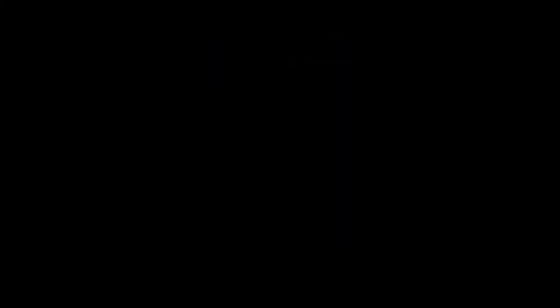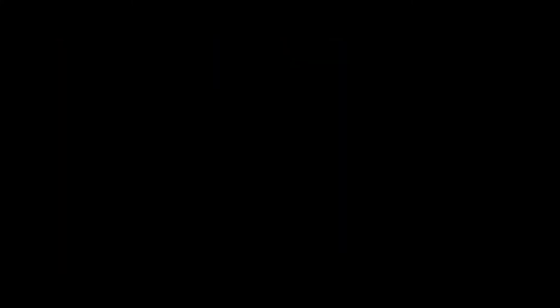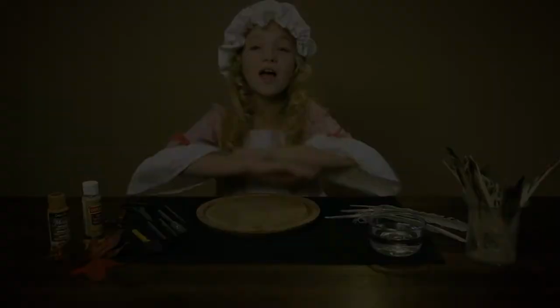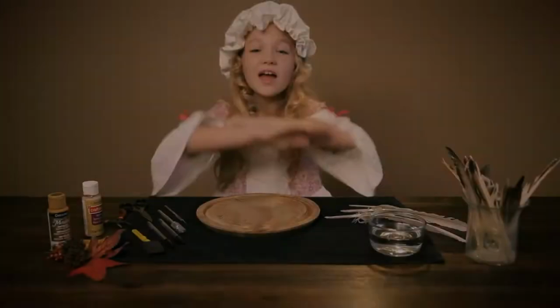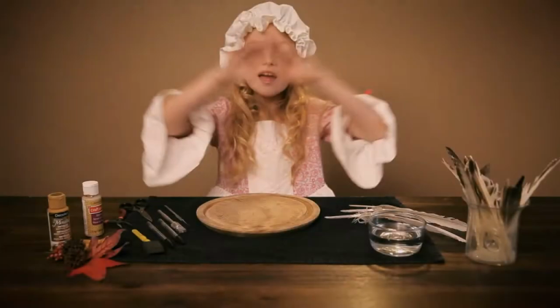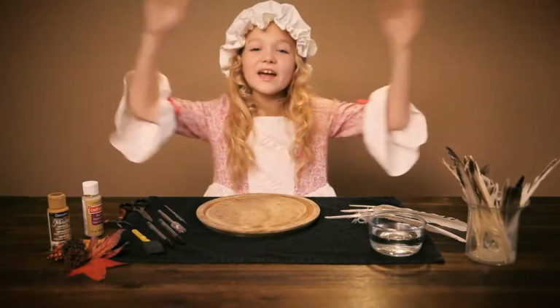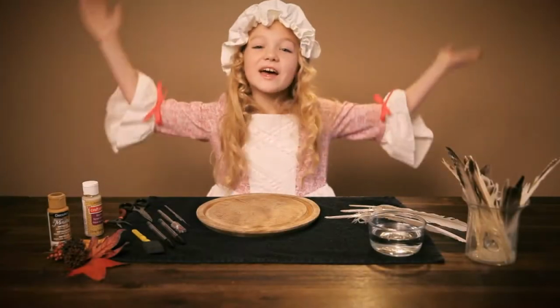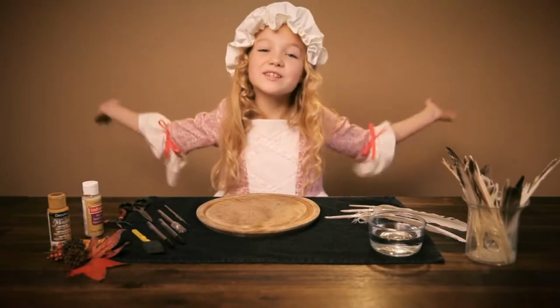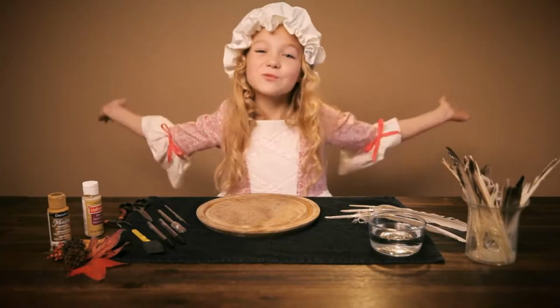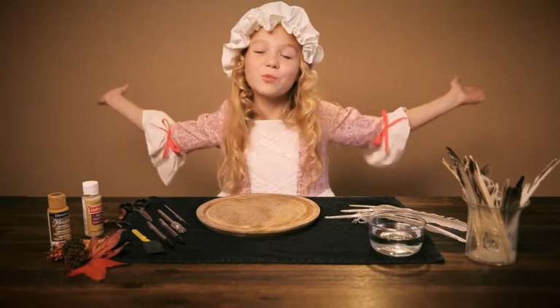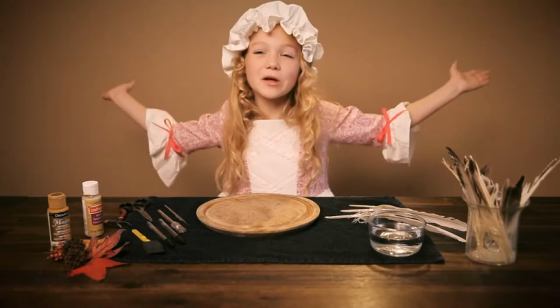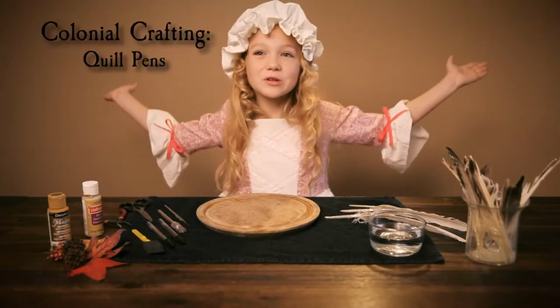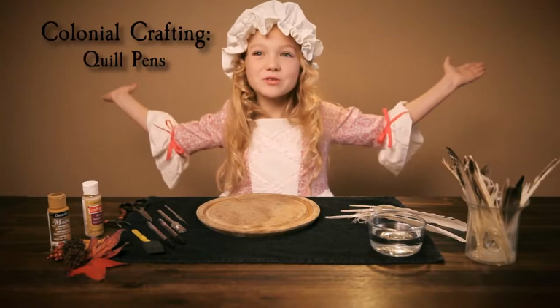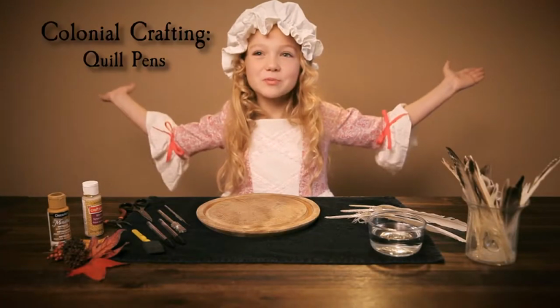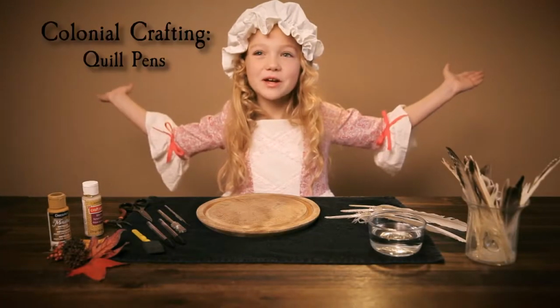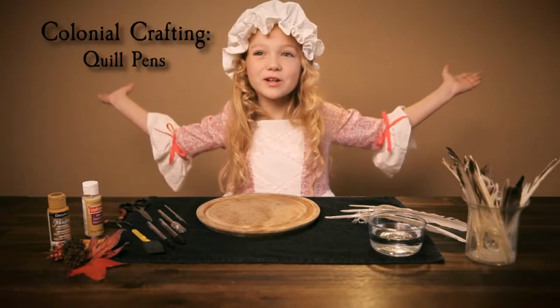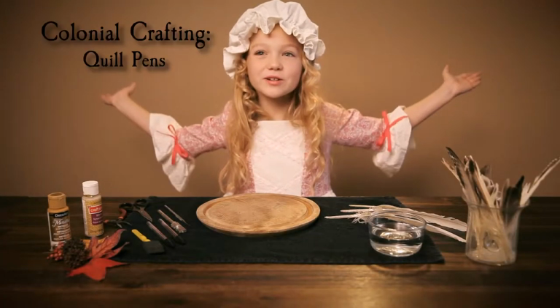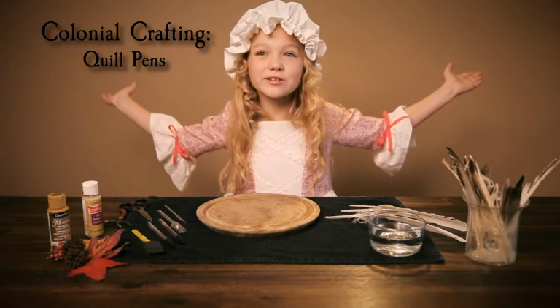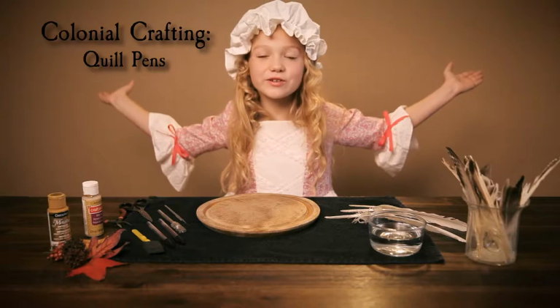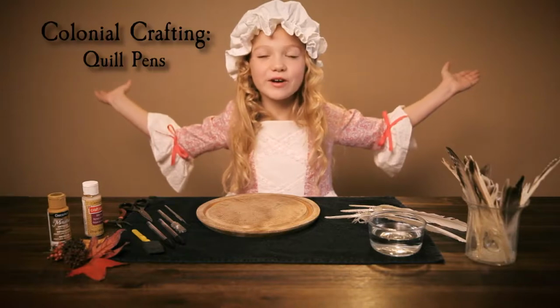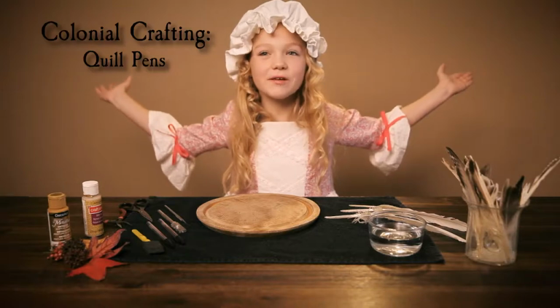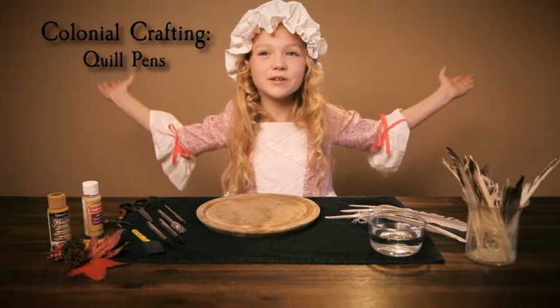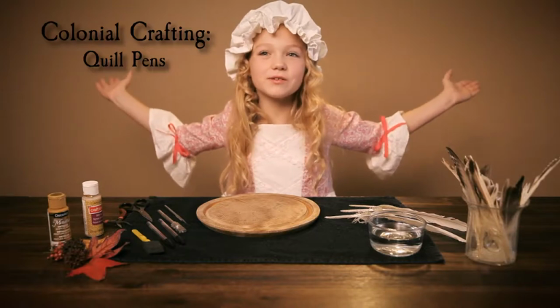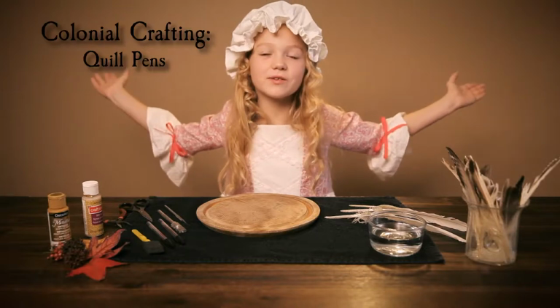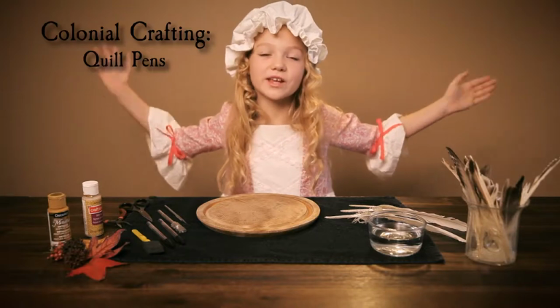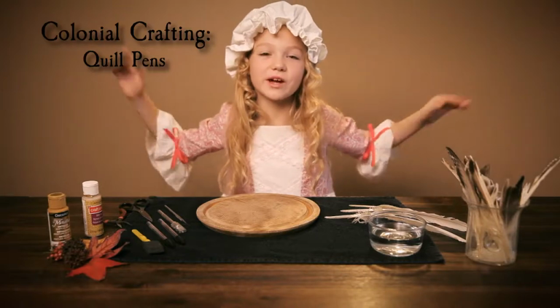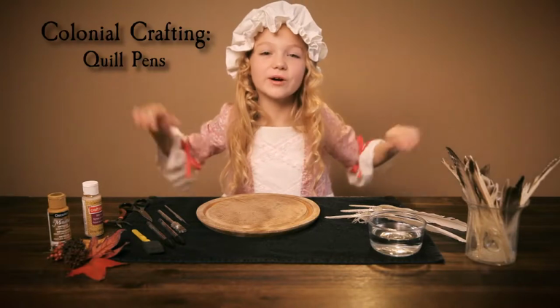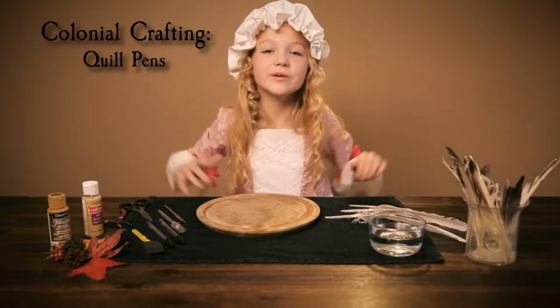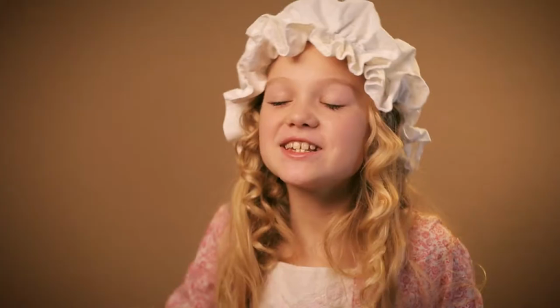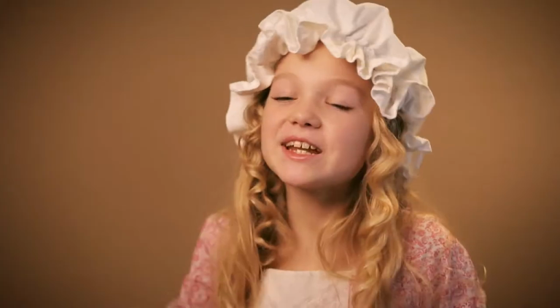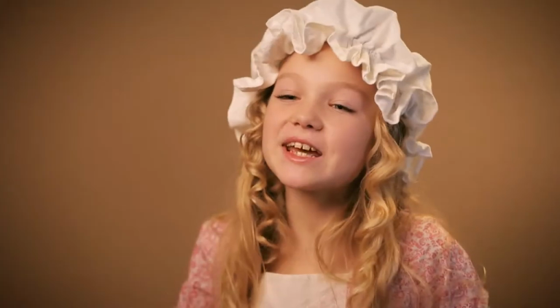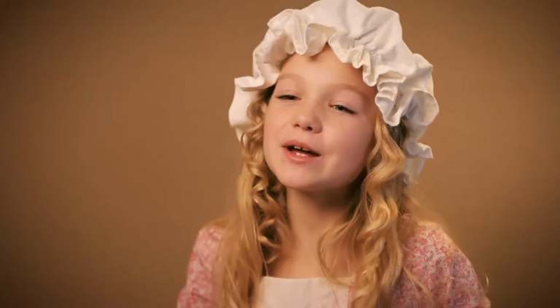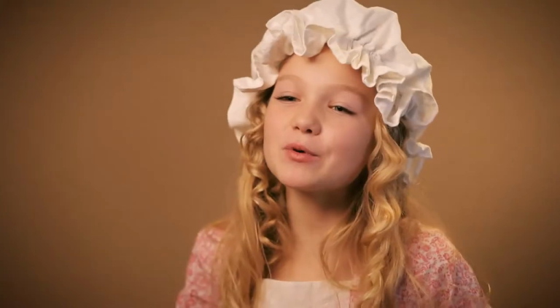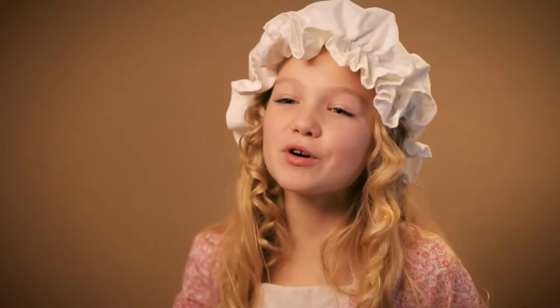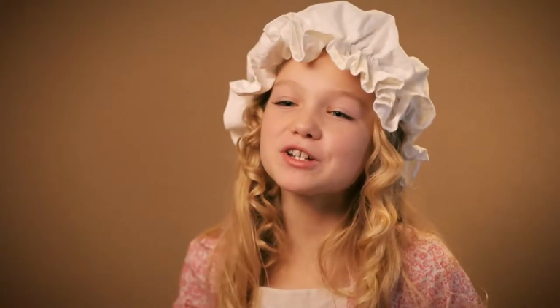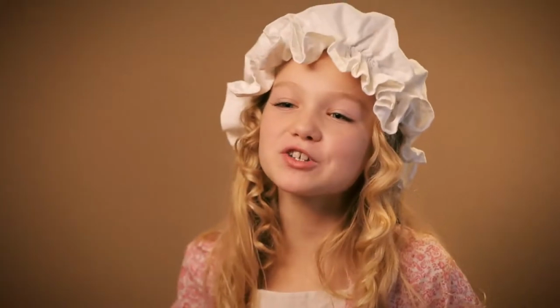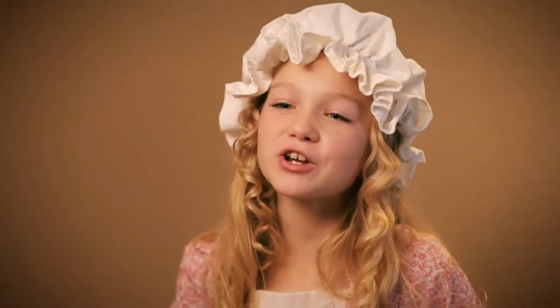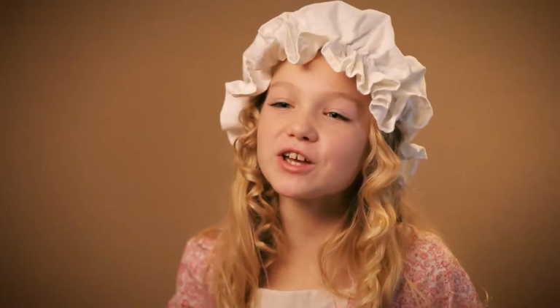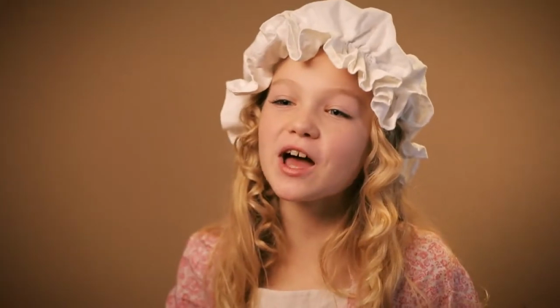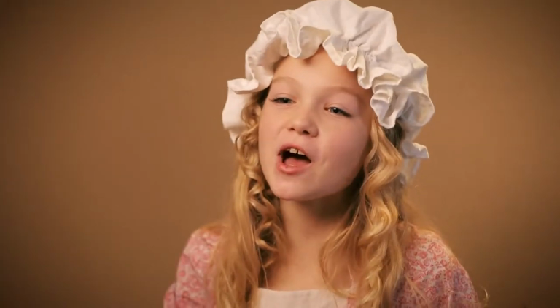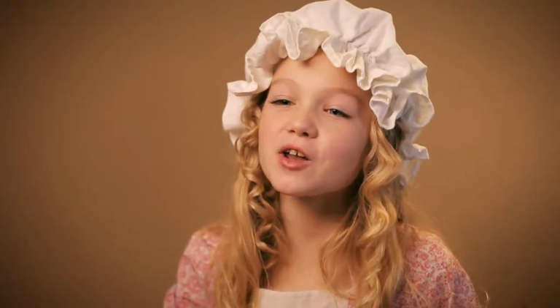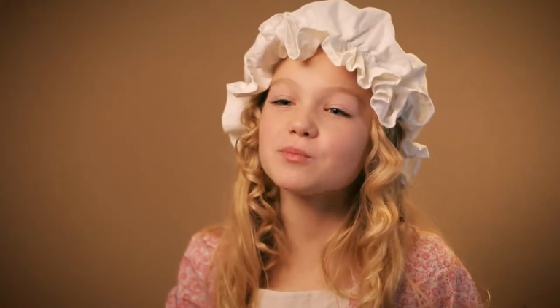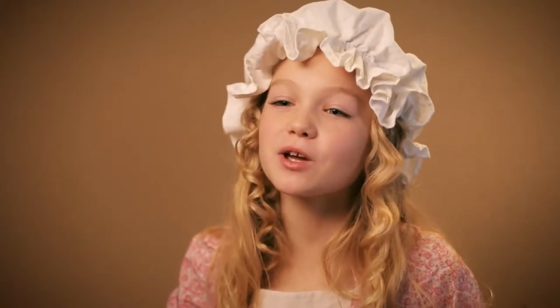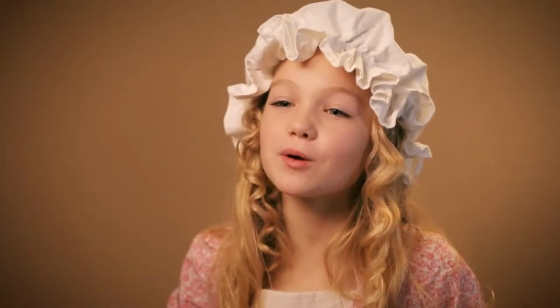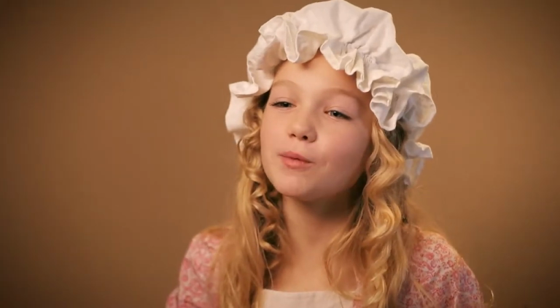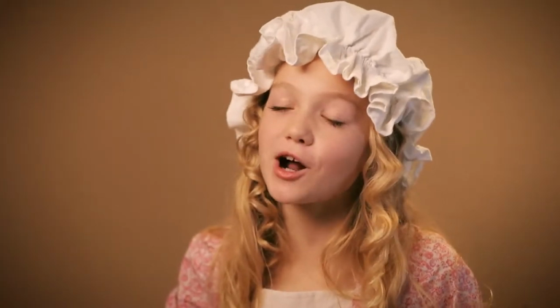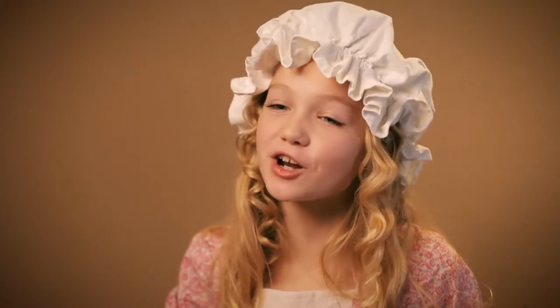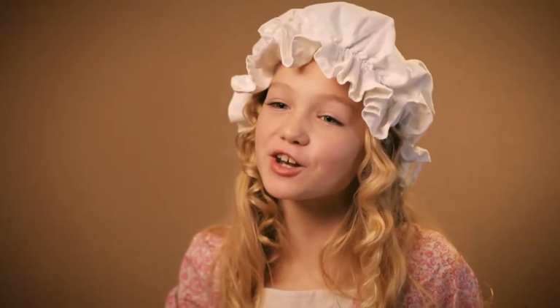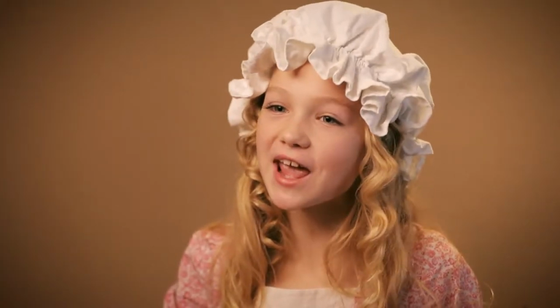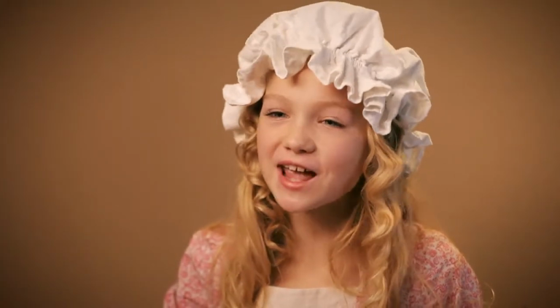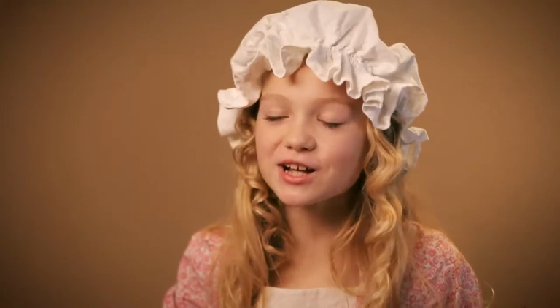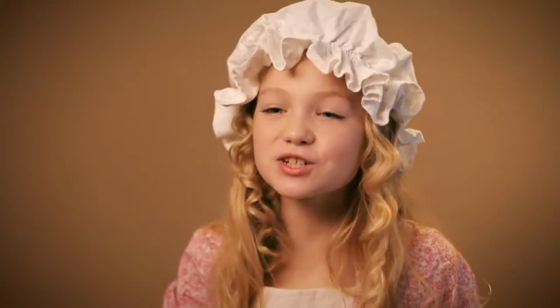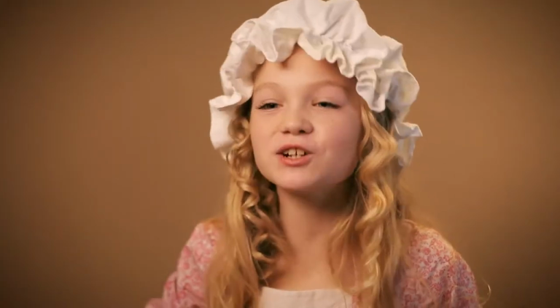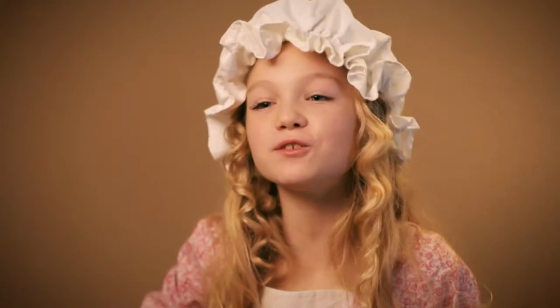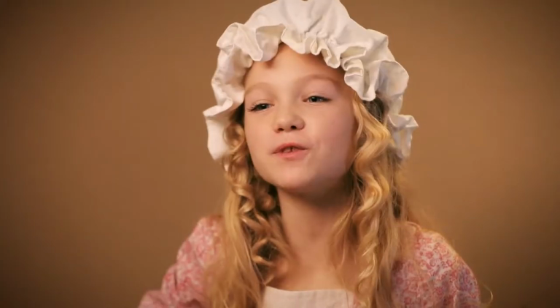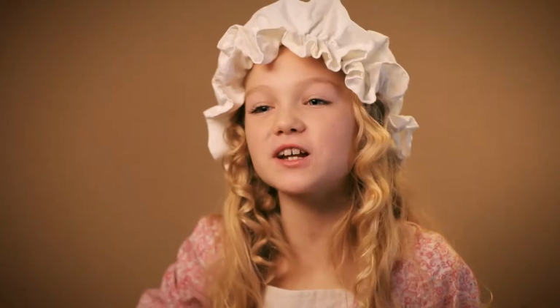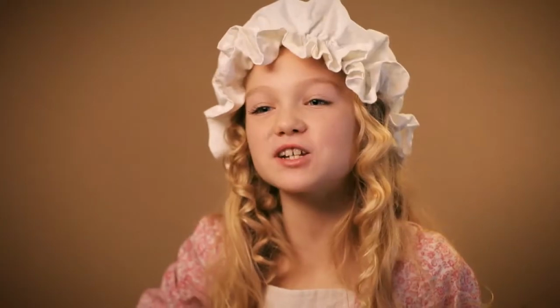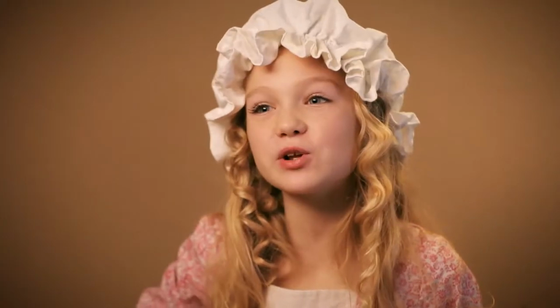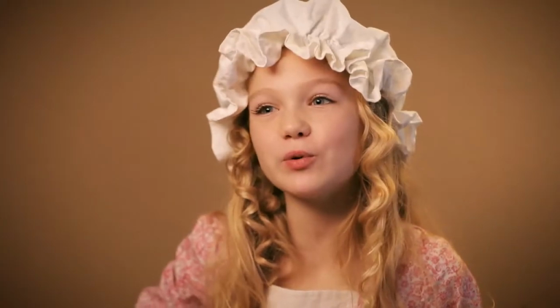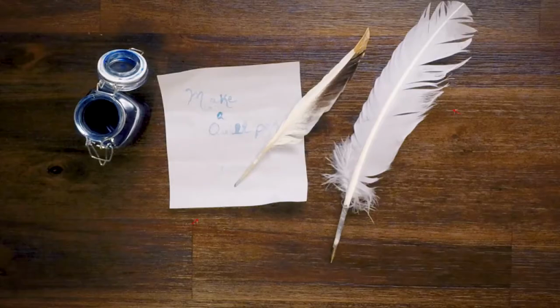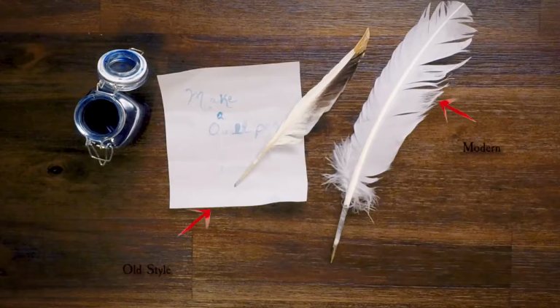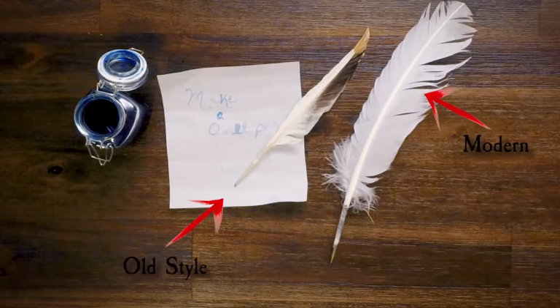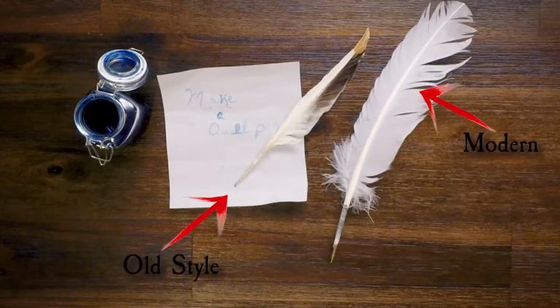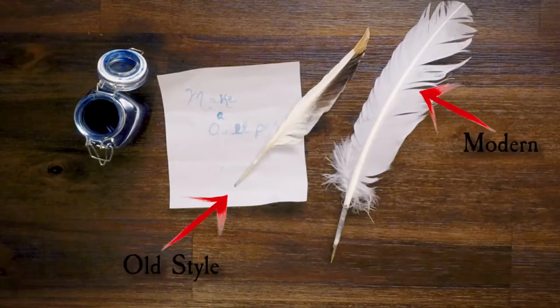Hey guys! Welcome to my Coloring and Crafting video! Today I'm going to show you how to make modern and old fashioned cool pens.